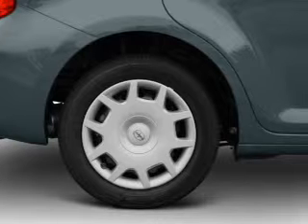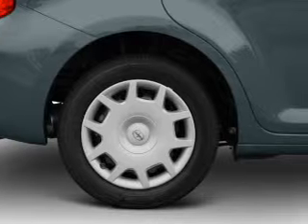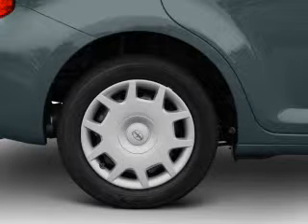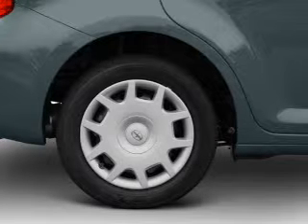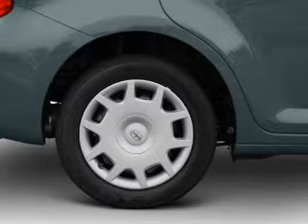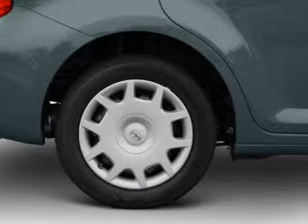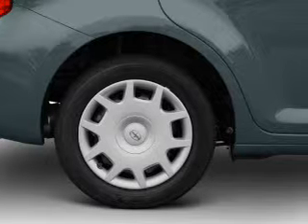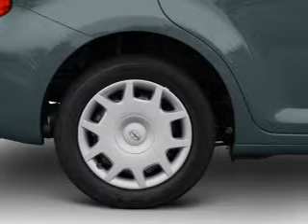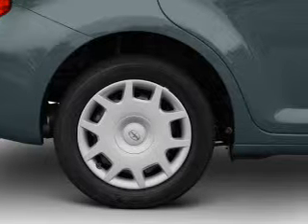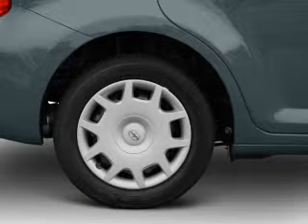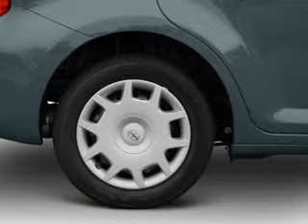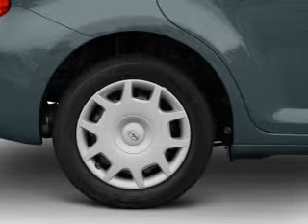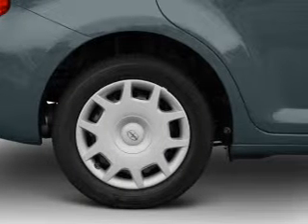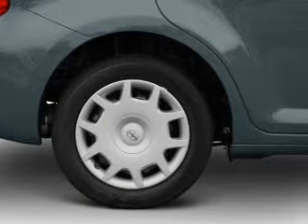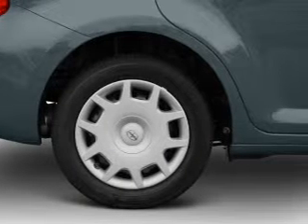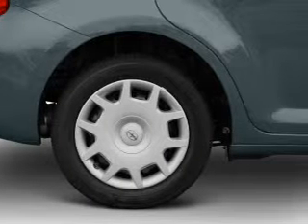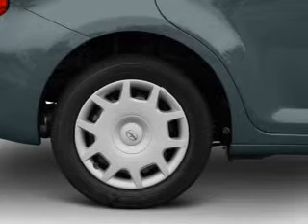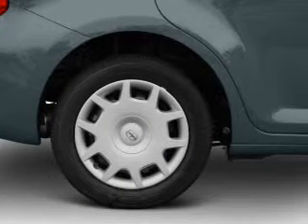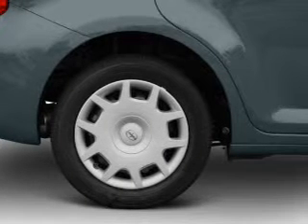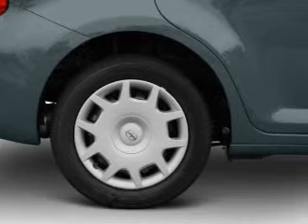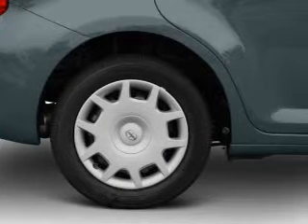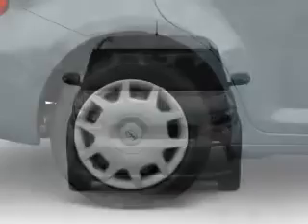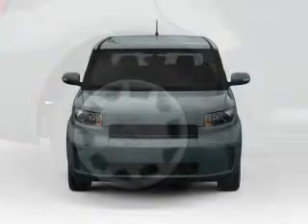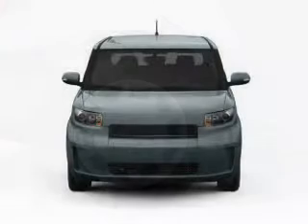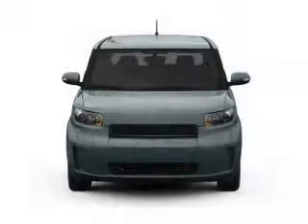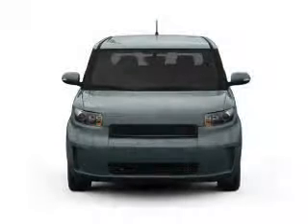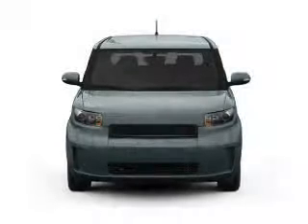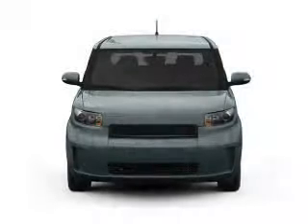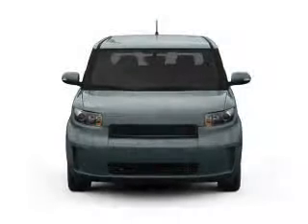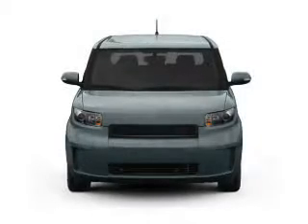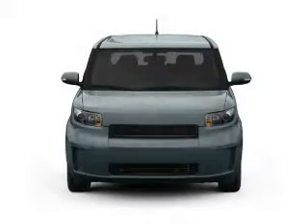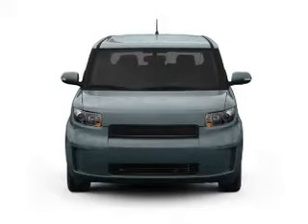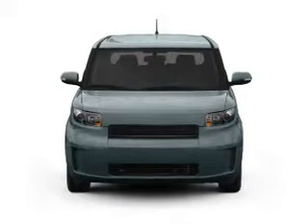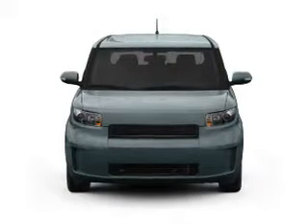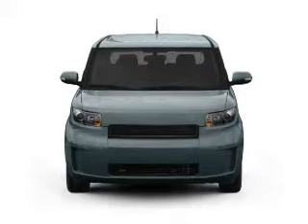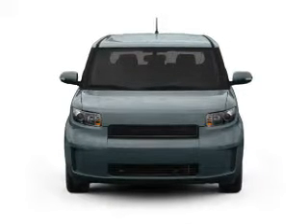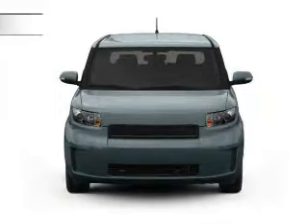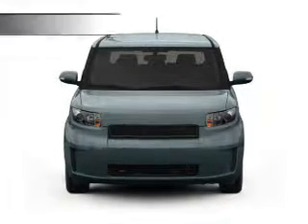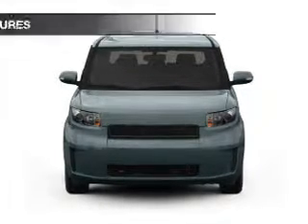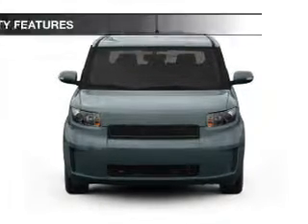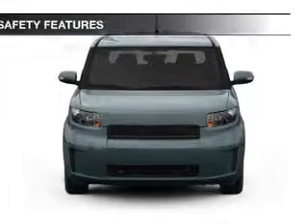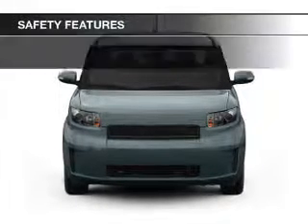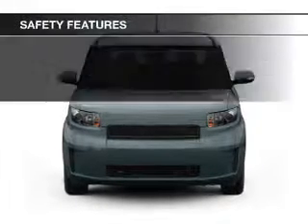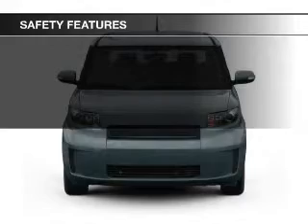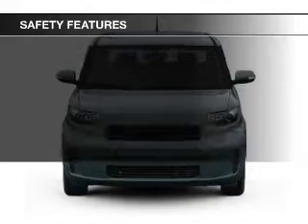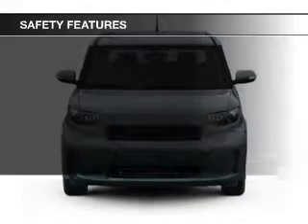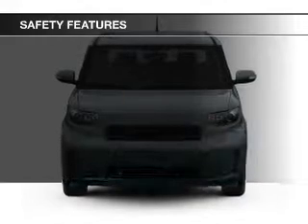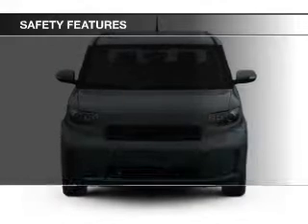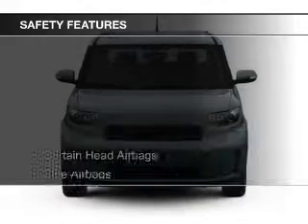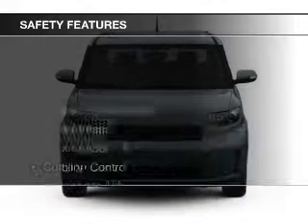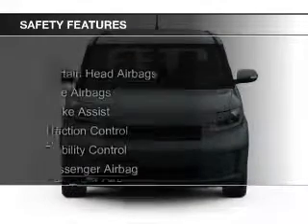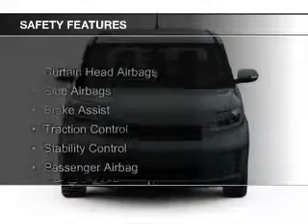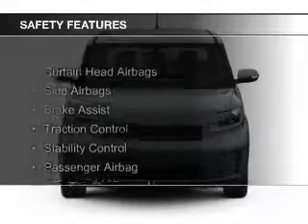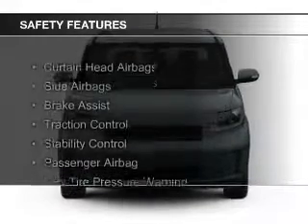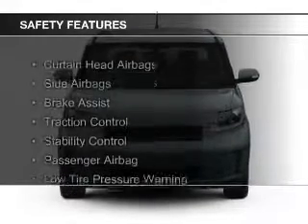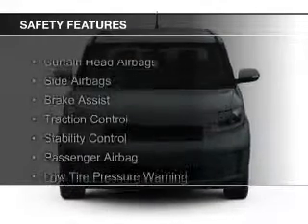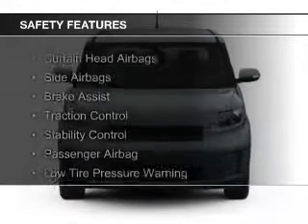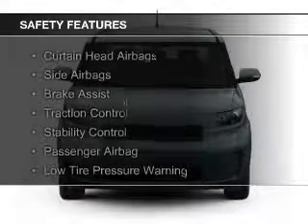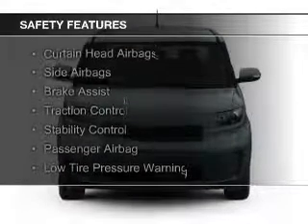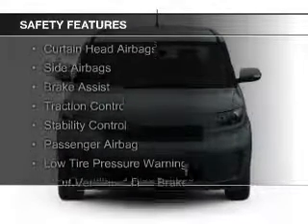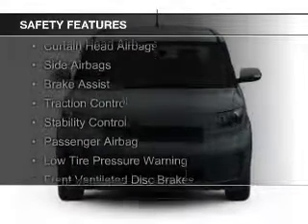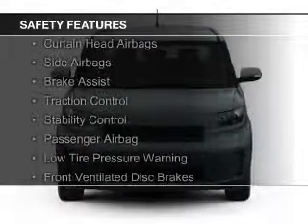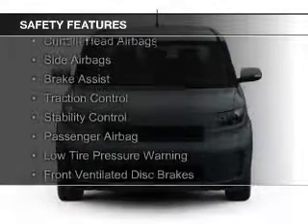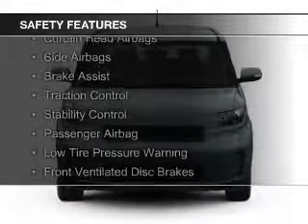Additional features include a trip computer, an MP3 player, privacy glass, and air conditioning.